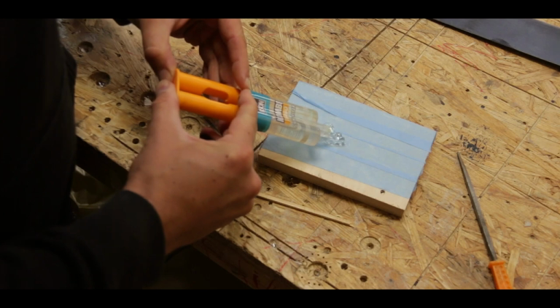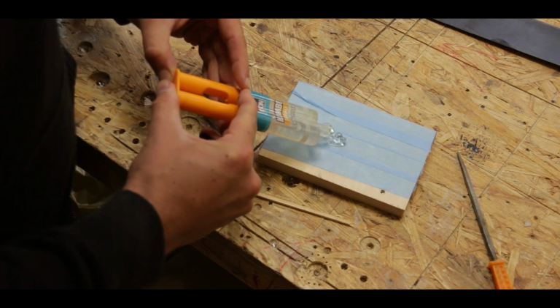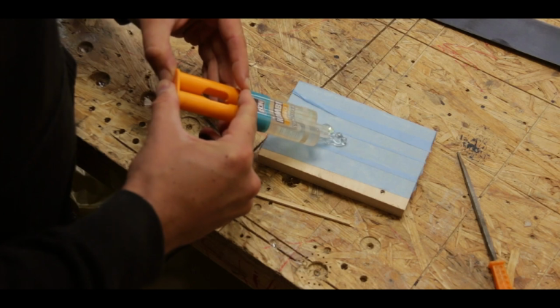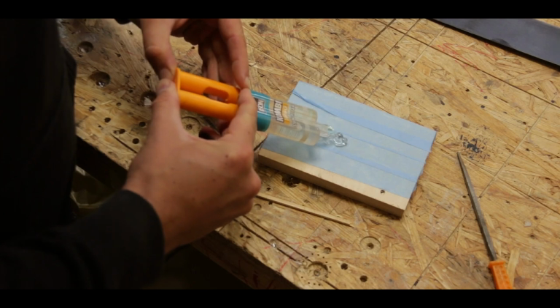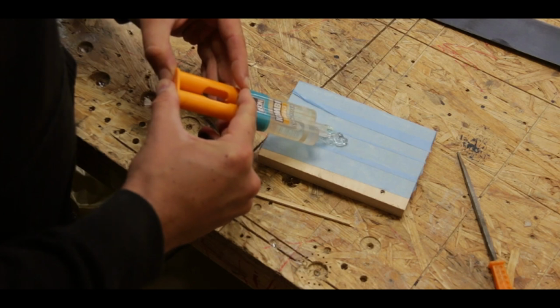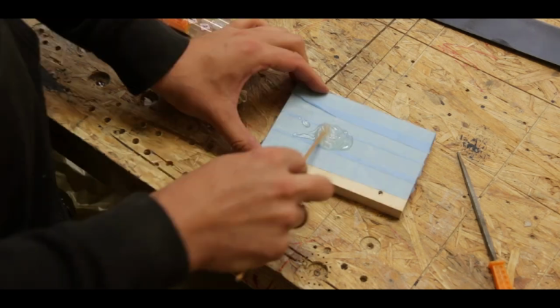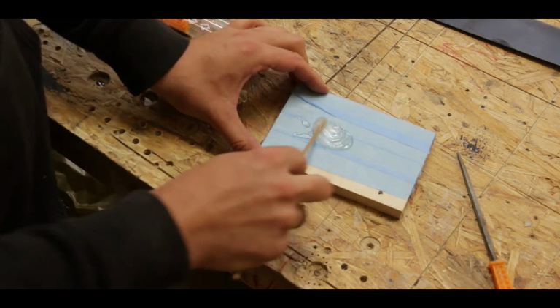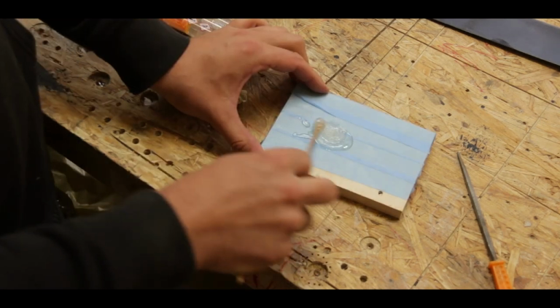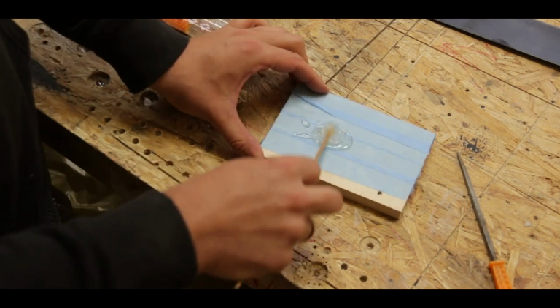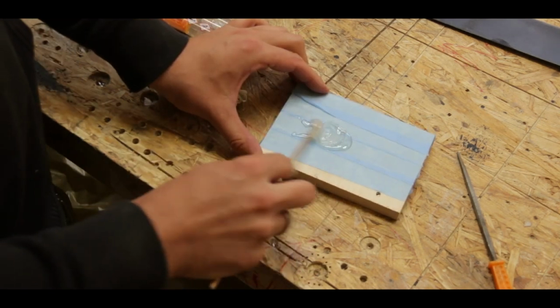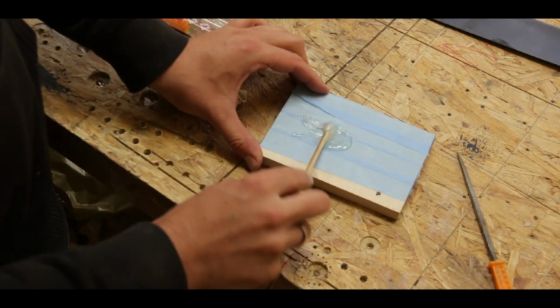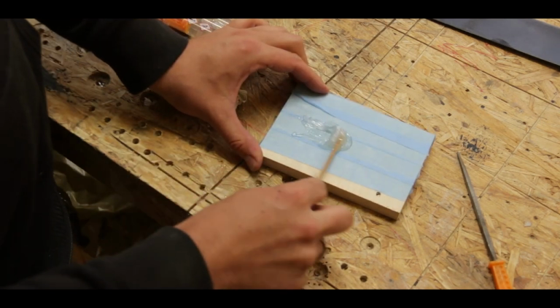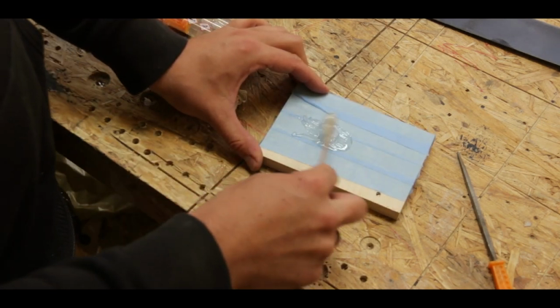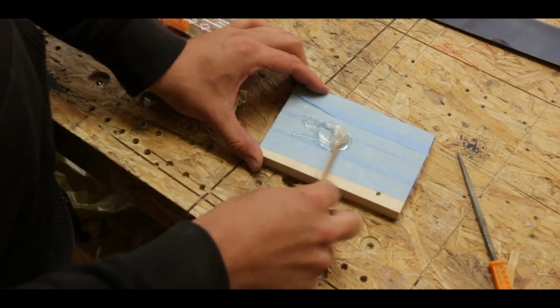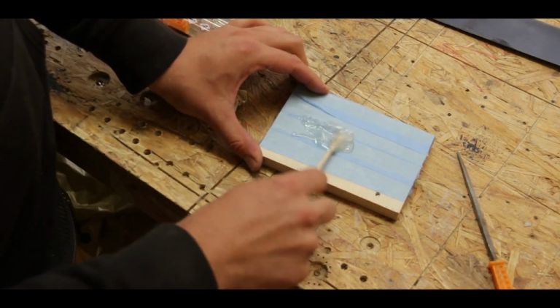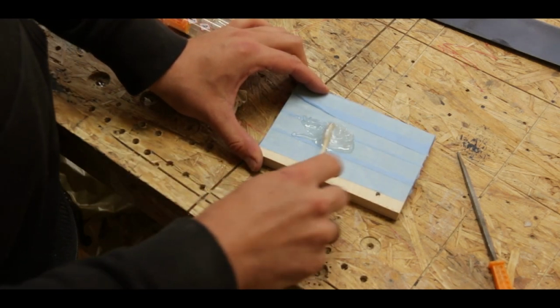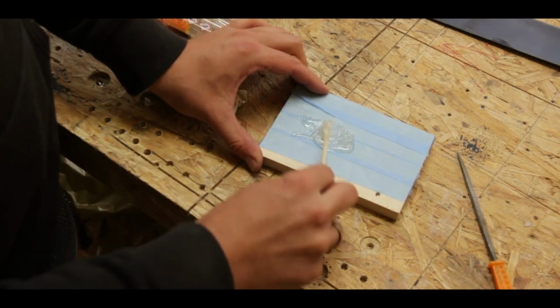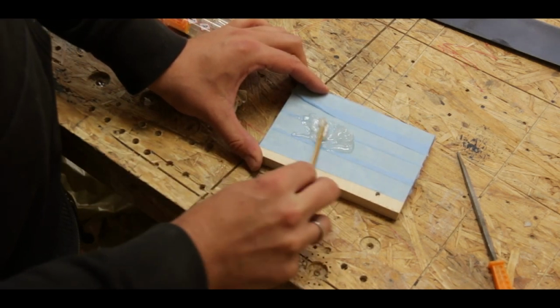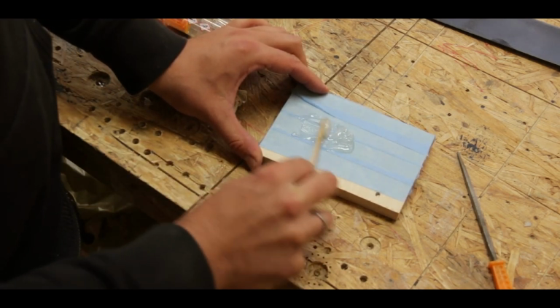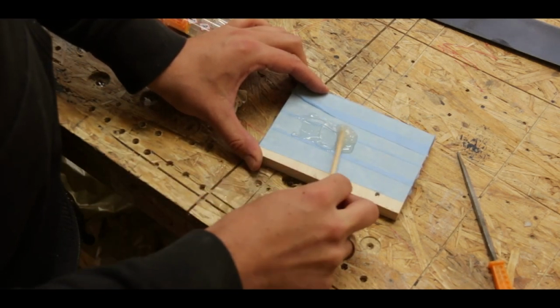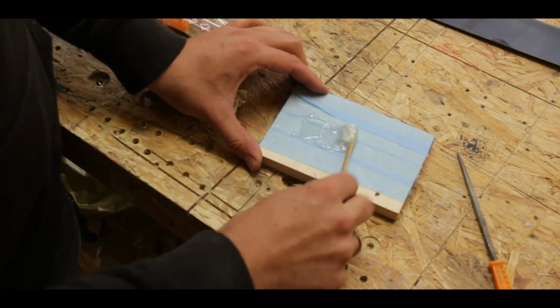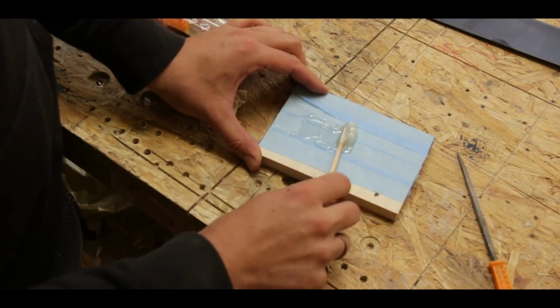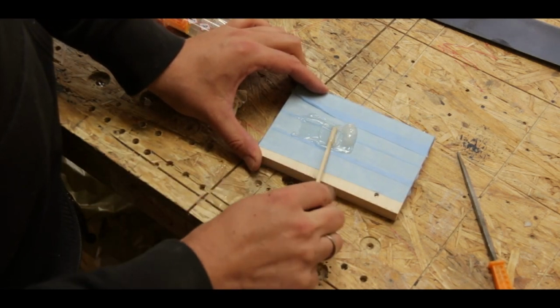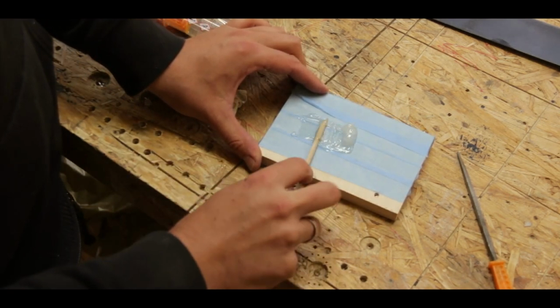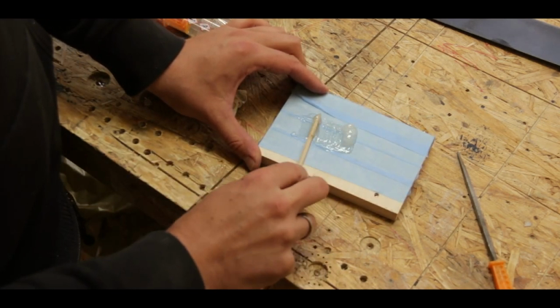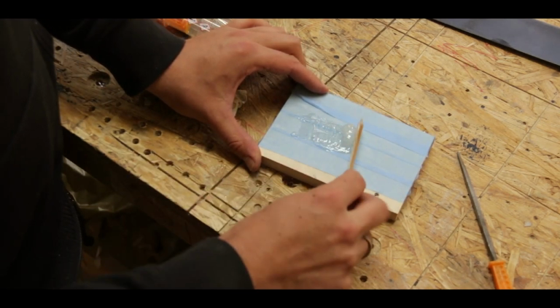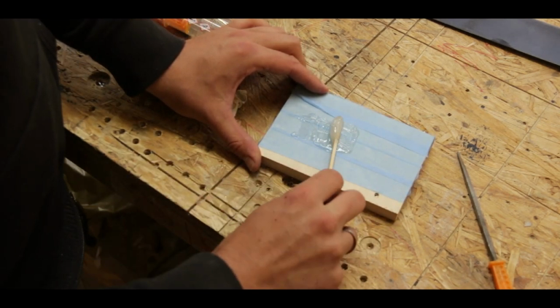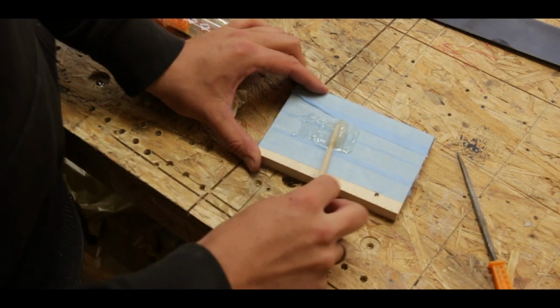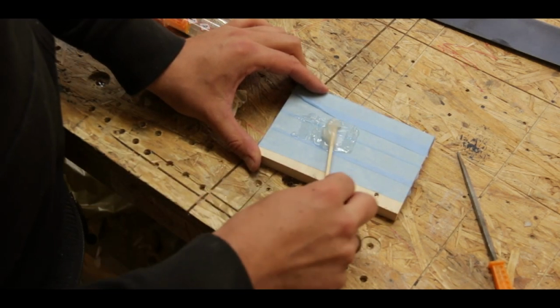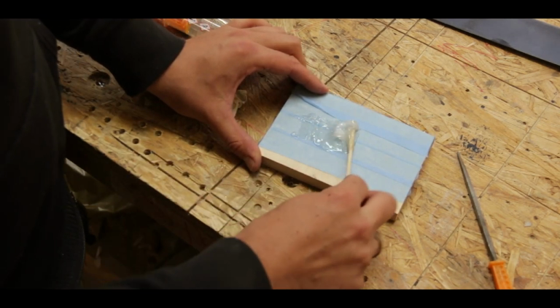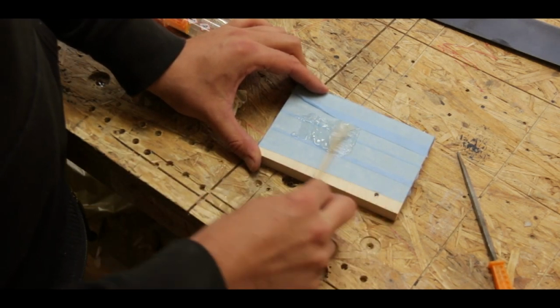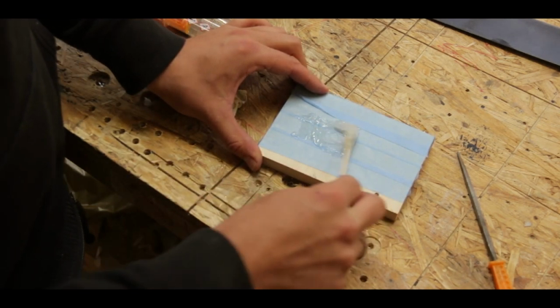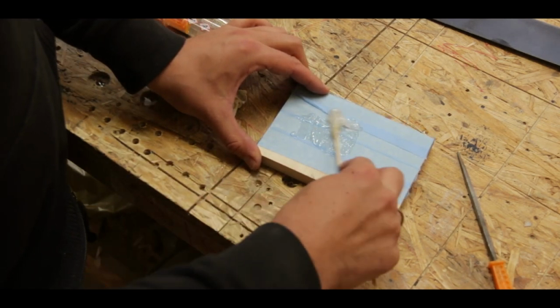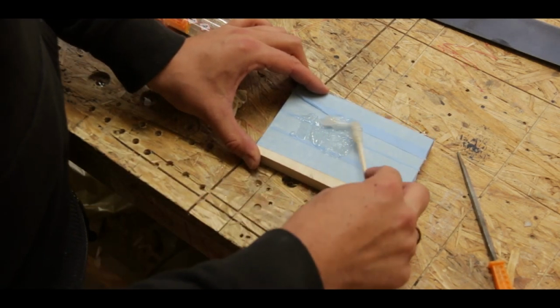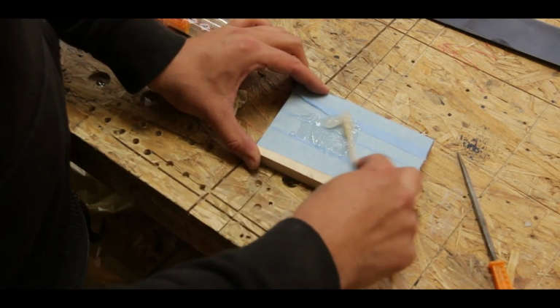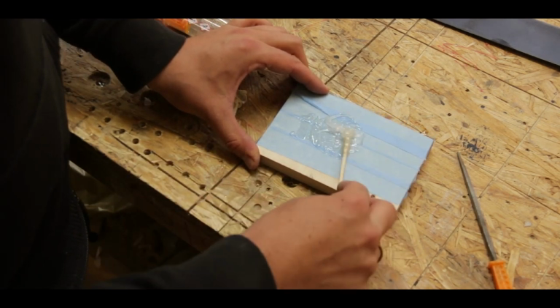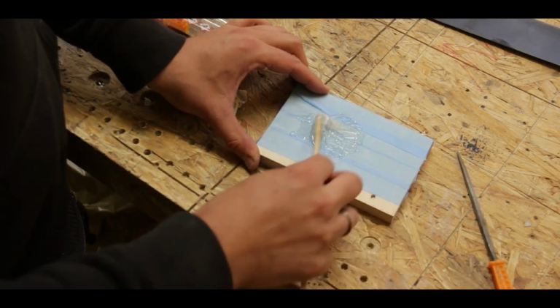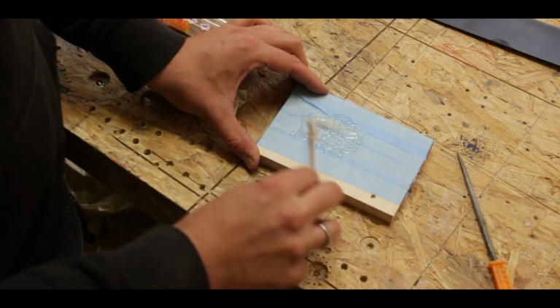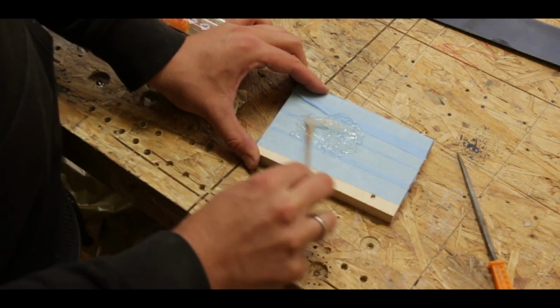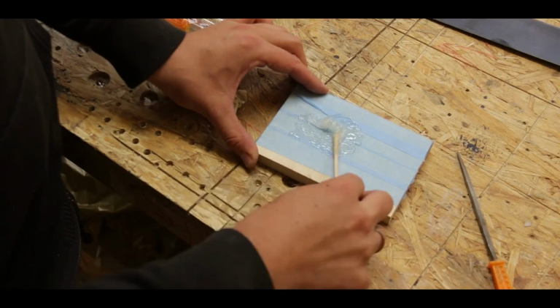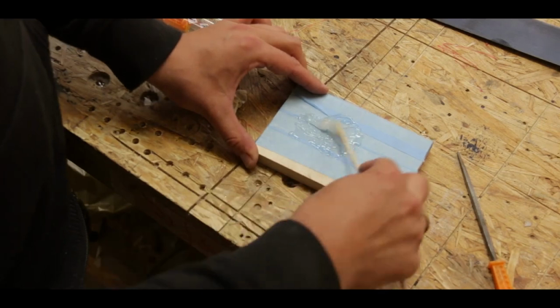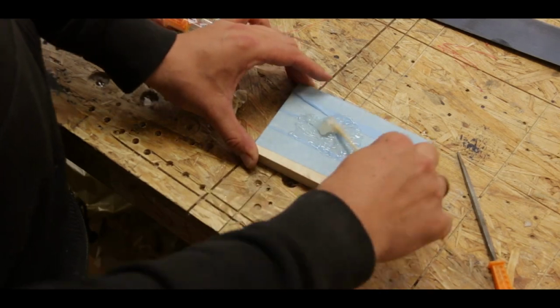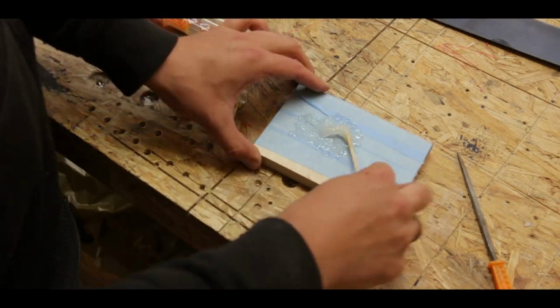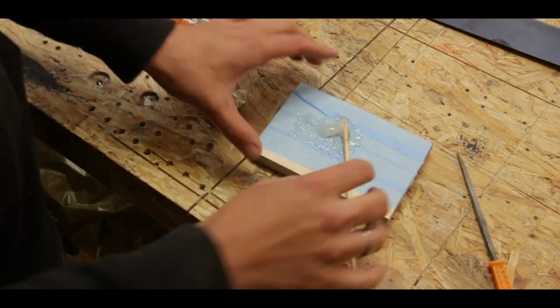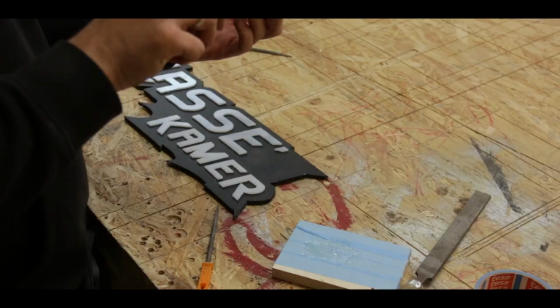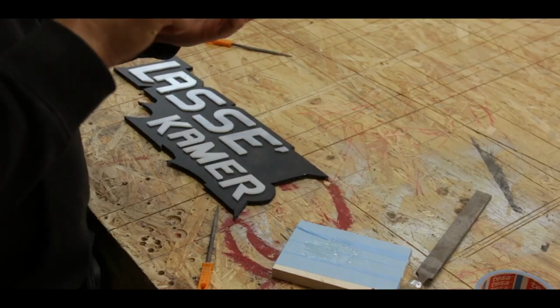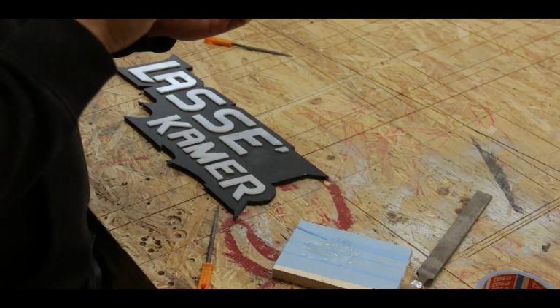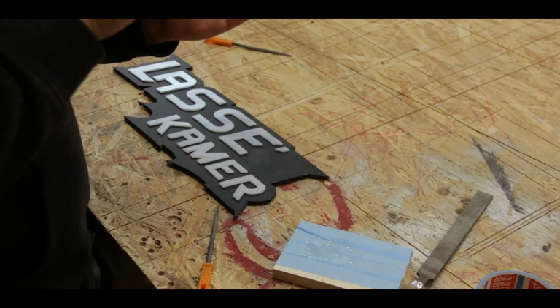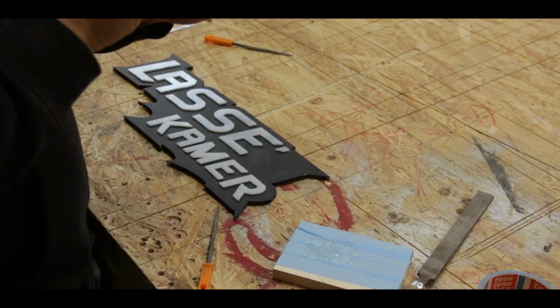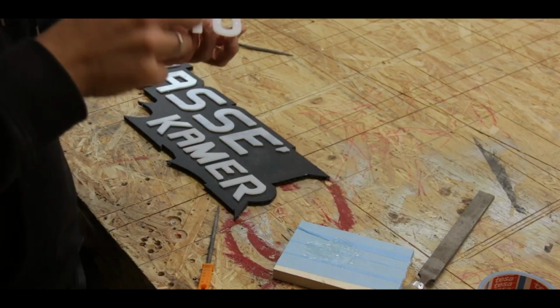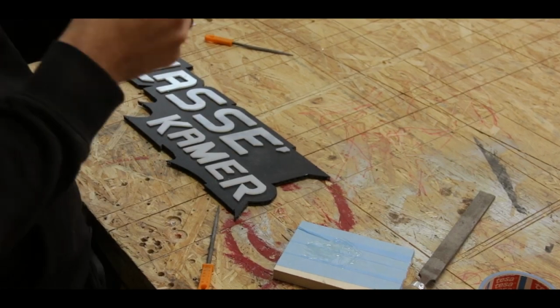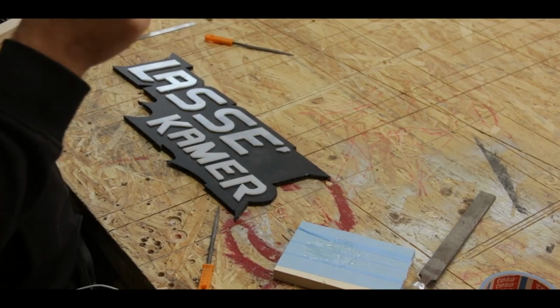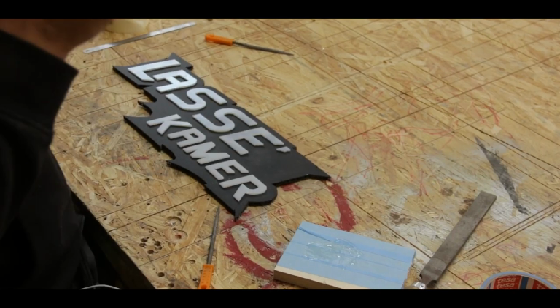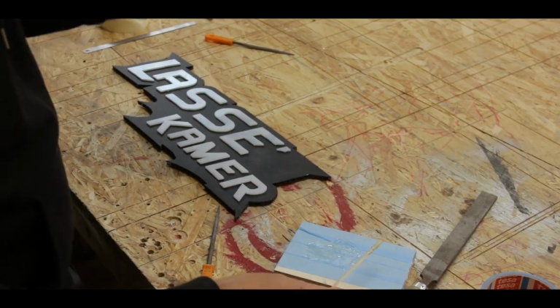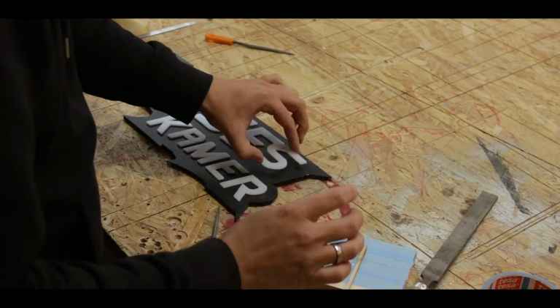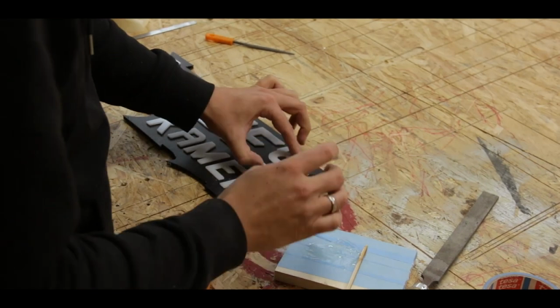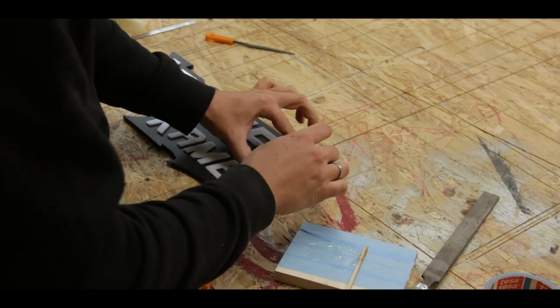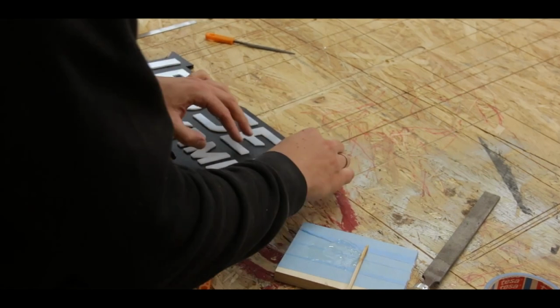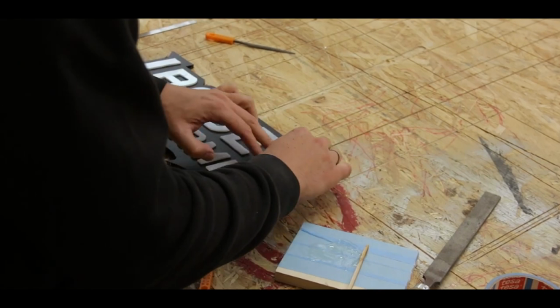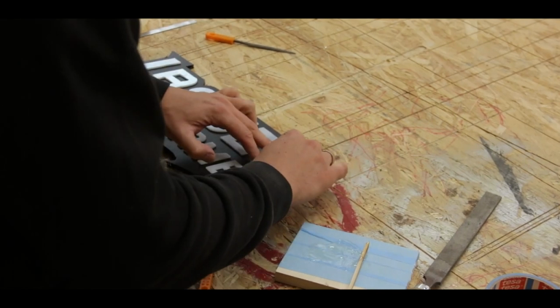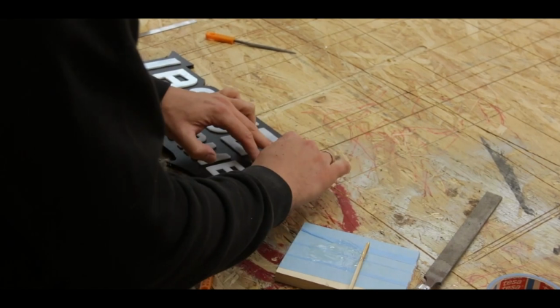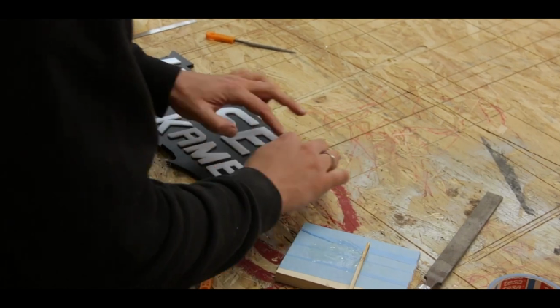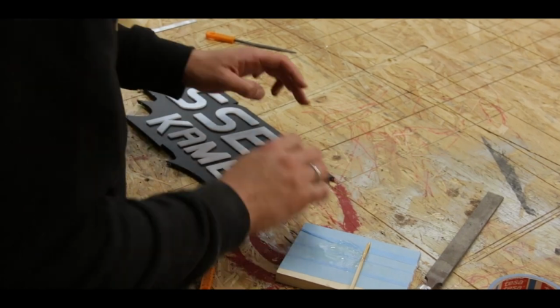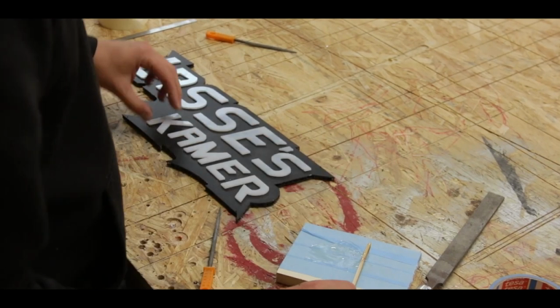I mixed up some five-minute epoxy and put a few dabs on the back of each letter before putting it onto the plexiglass.